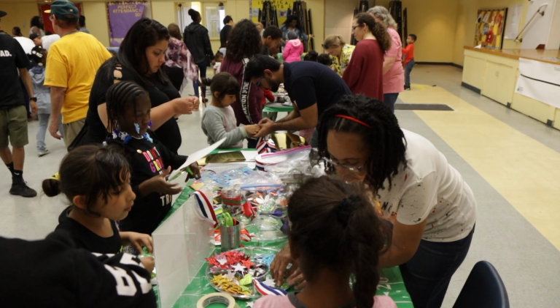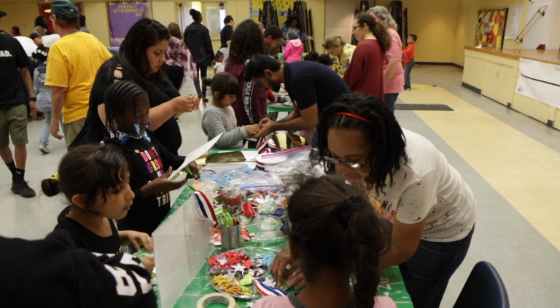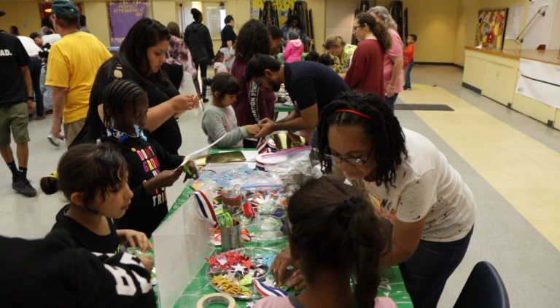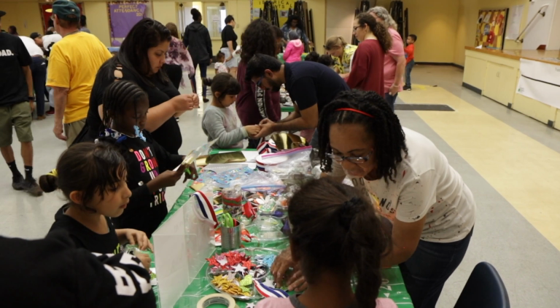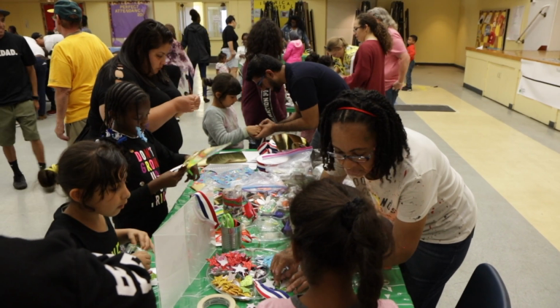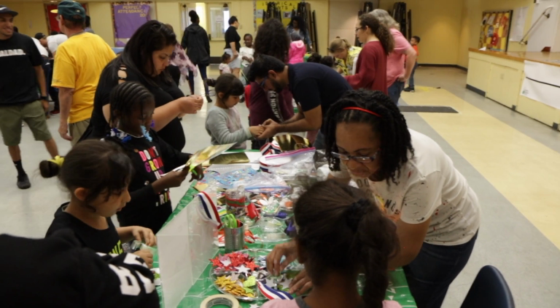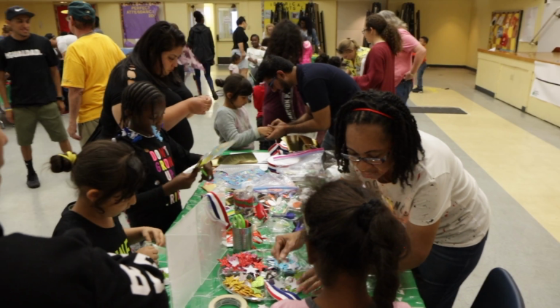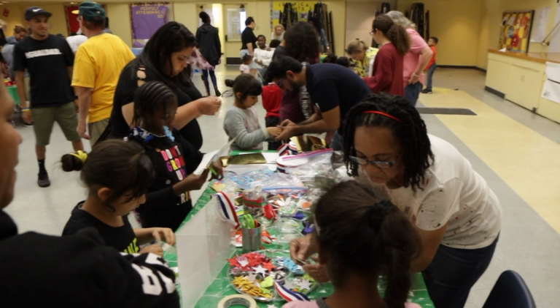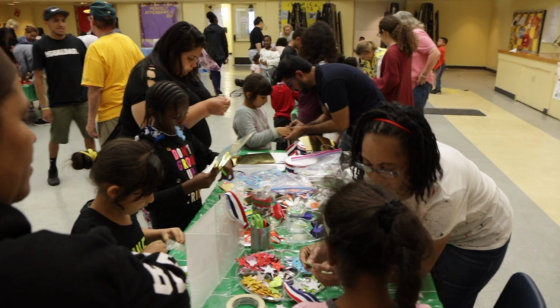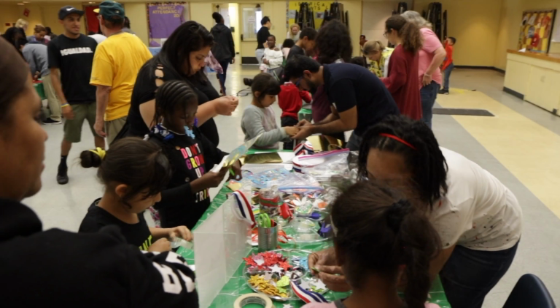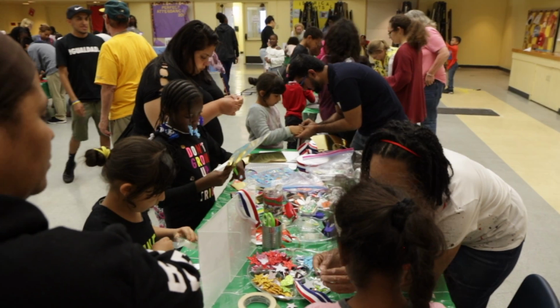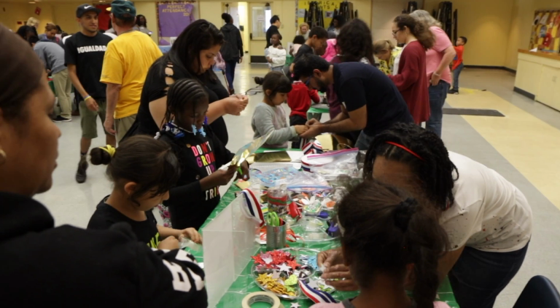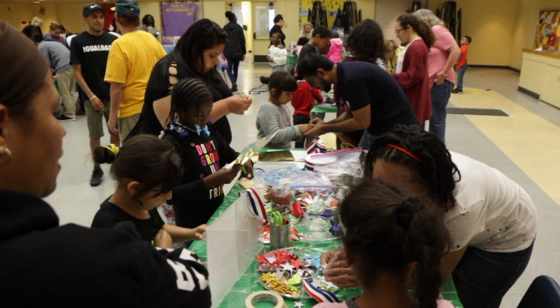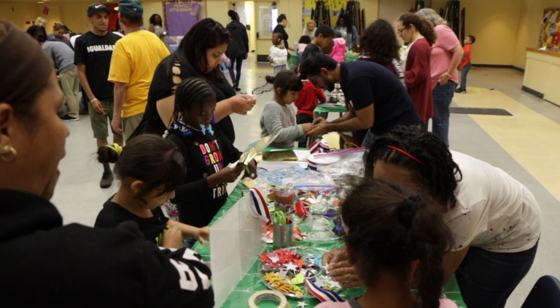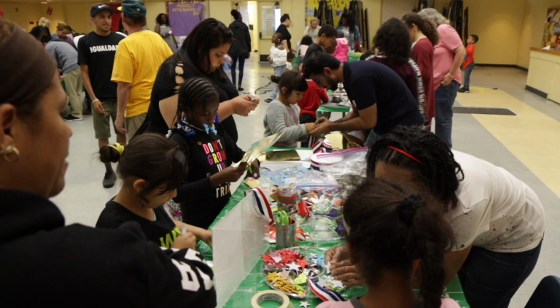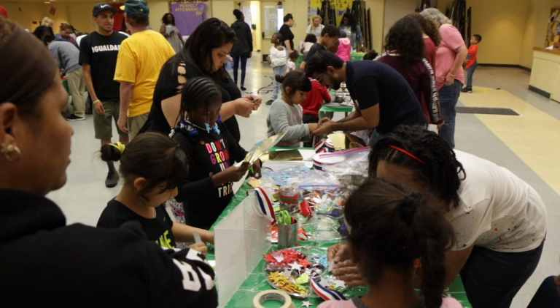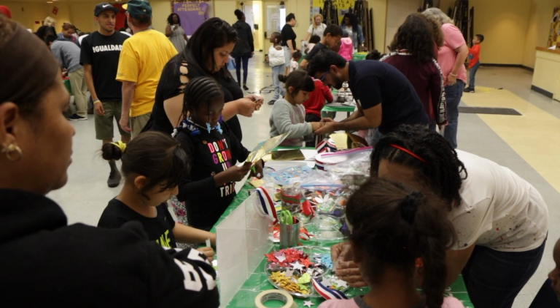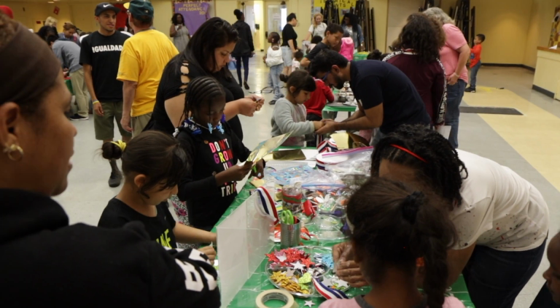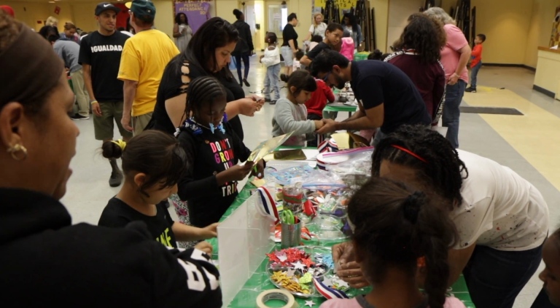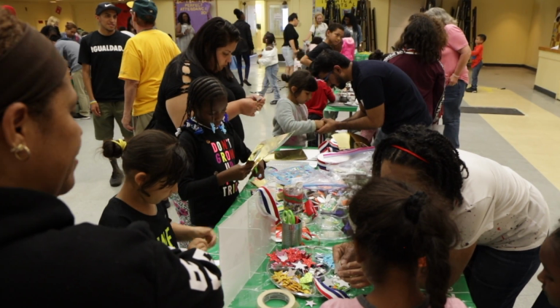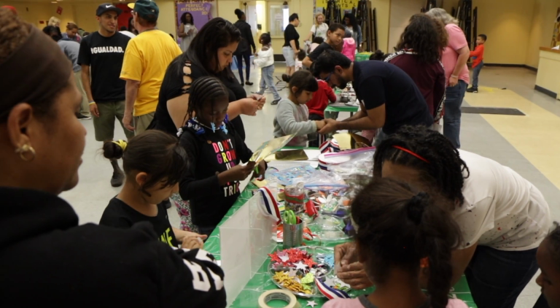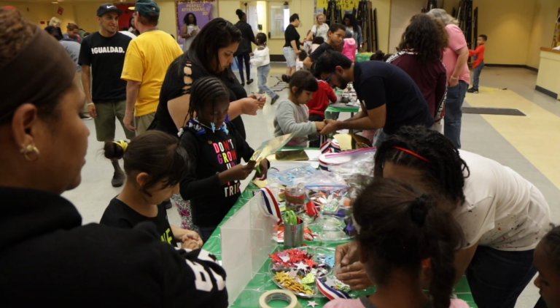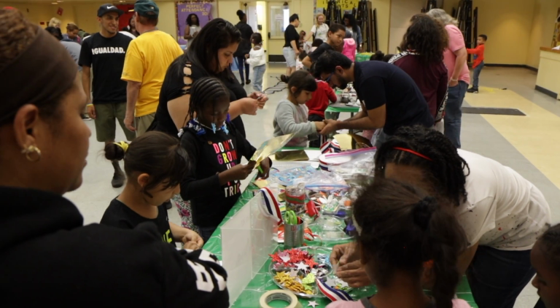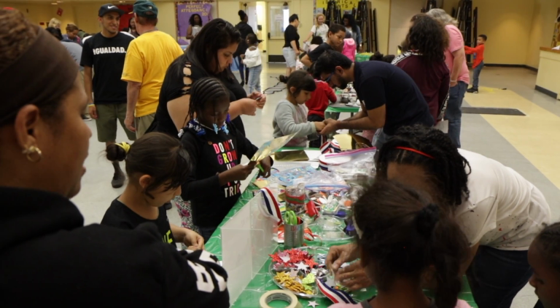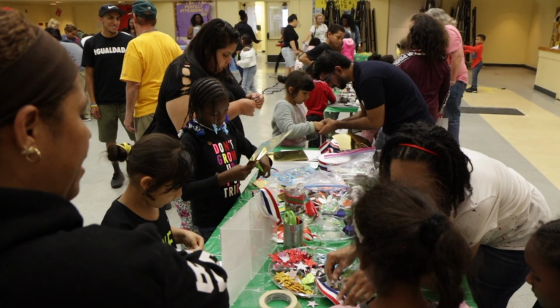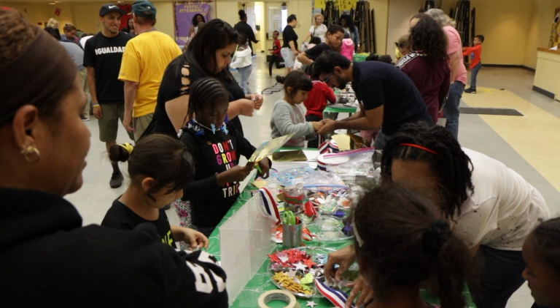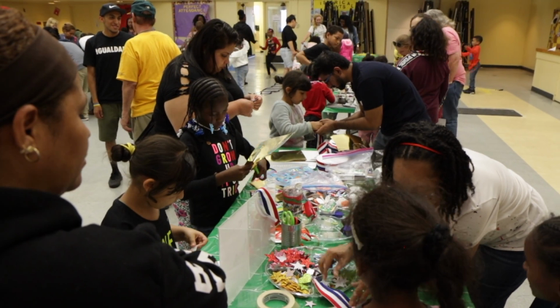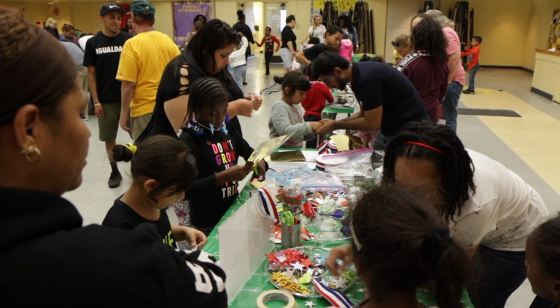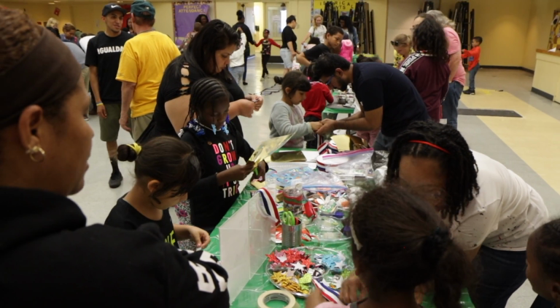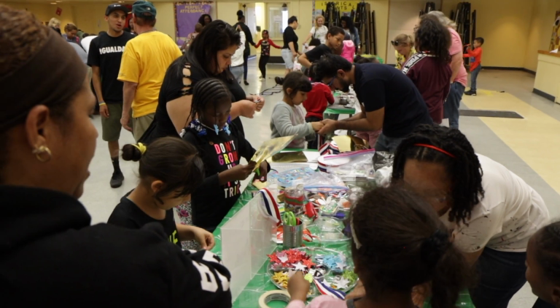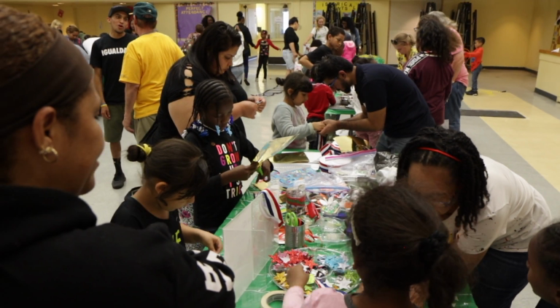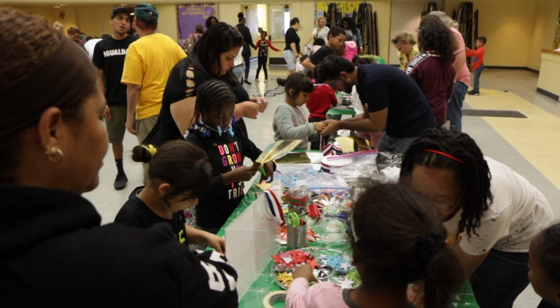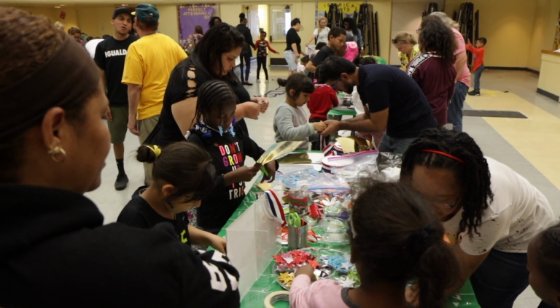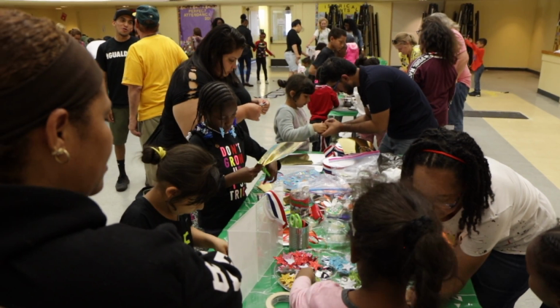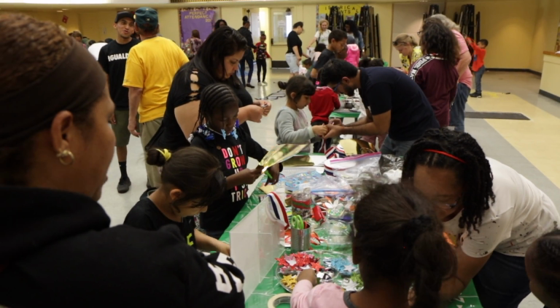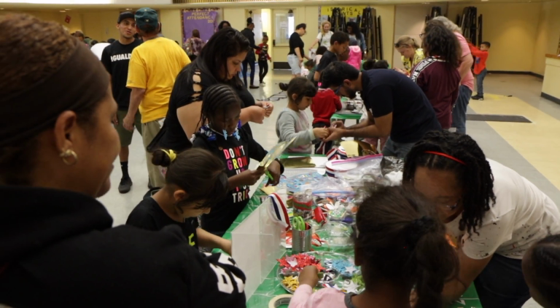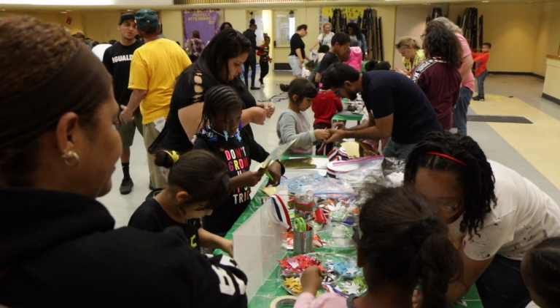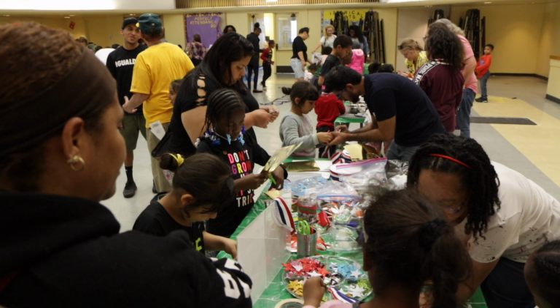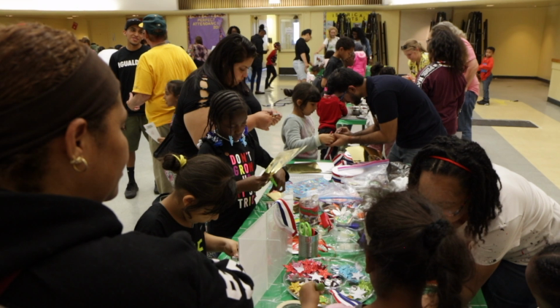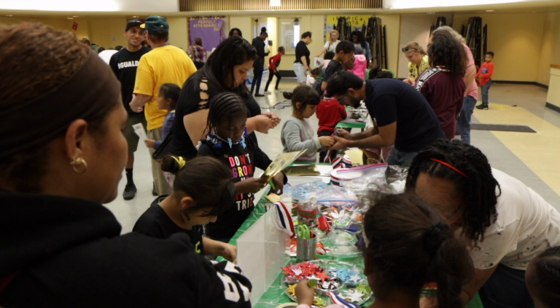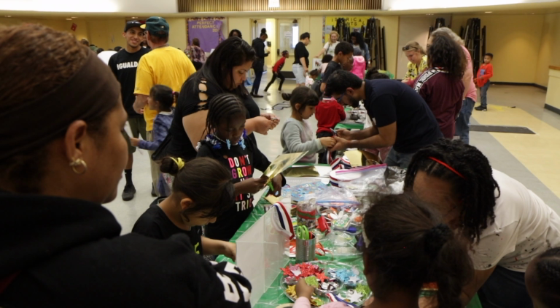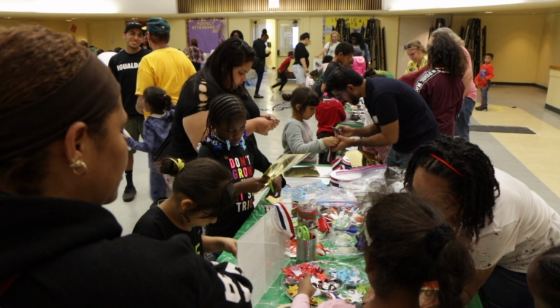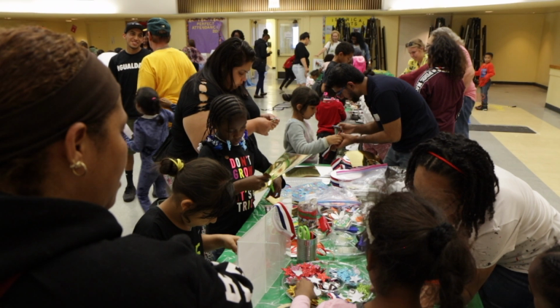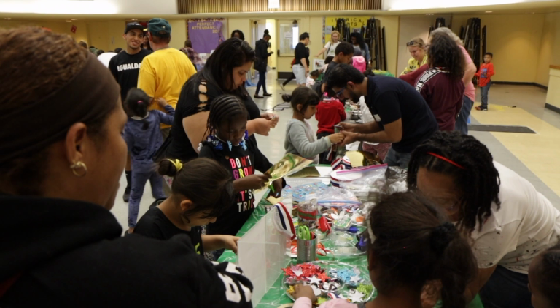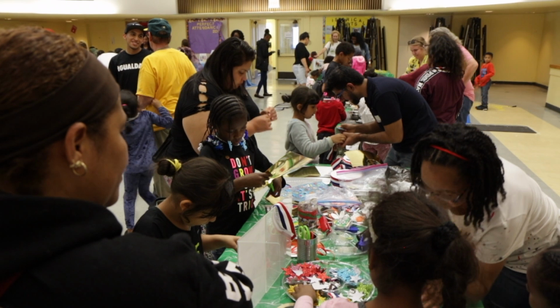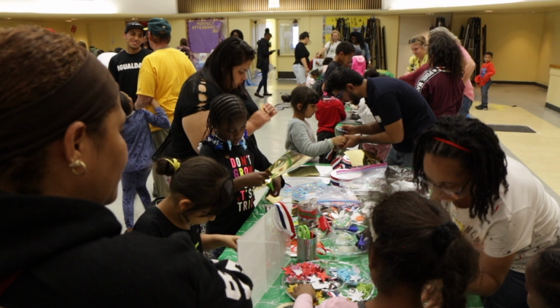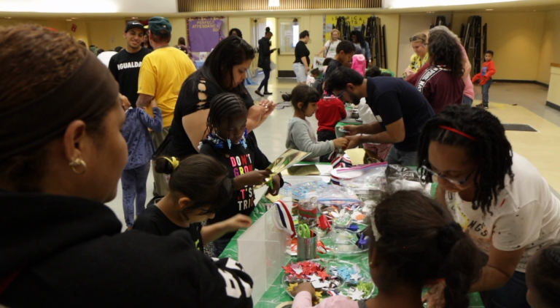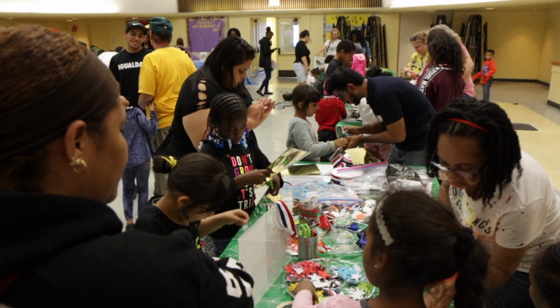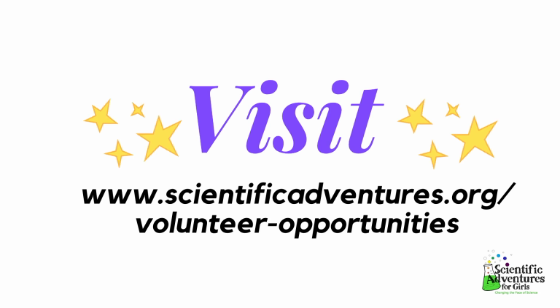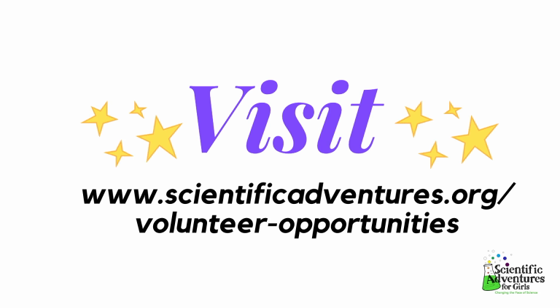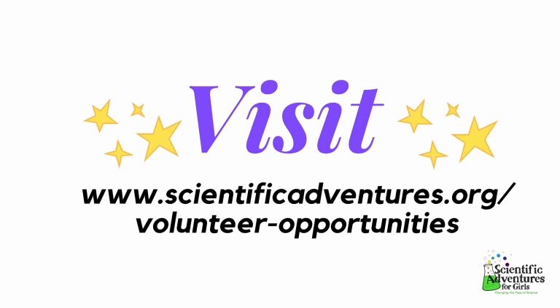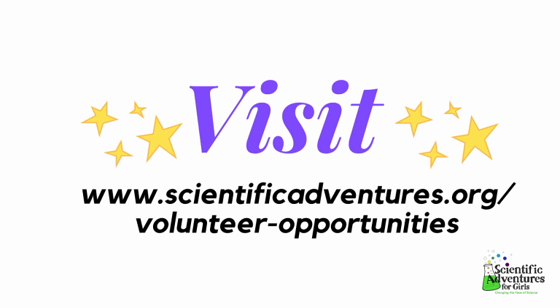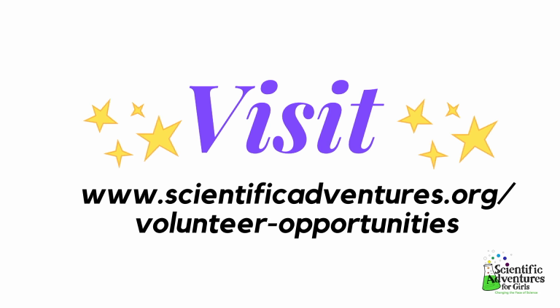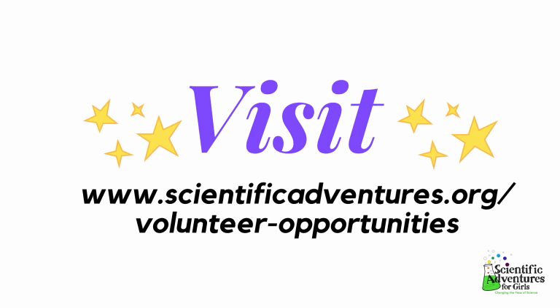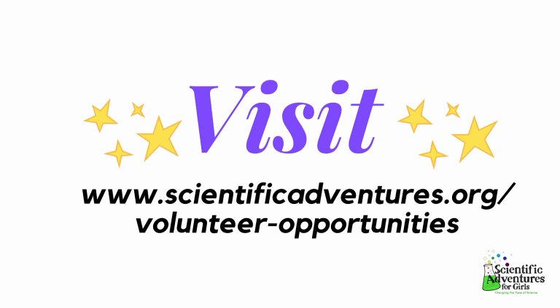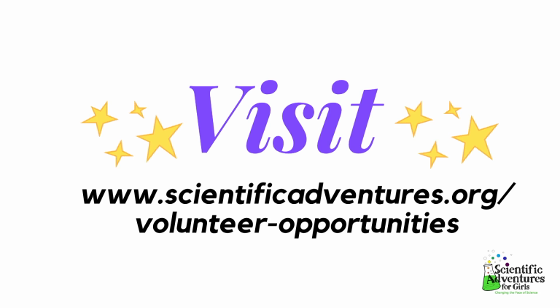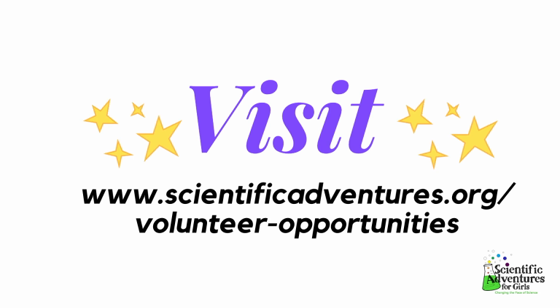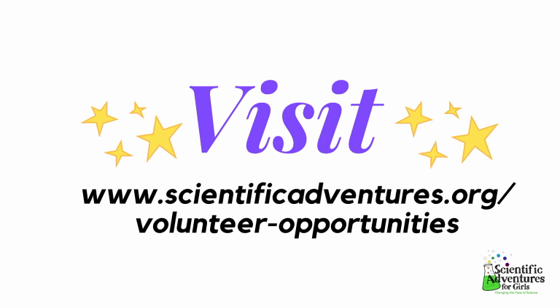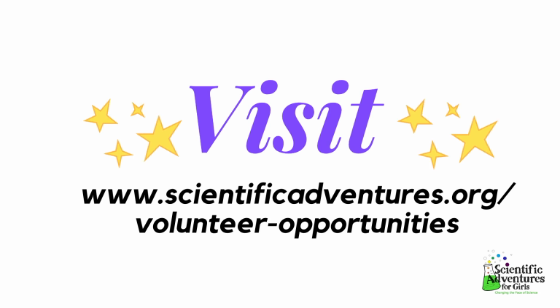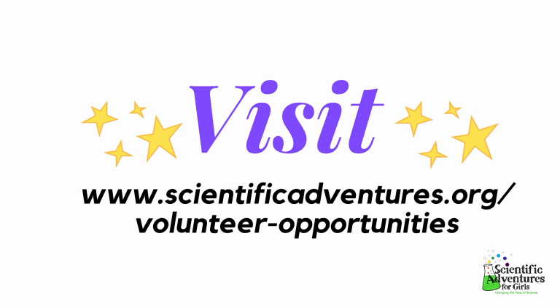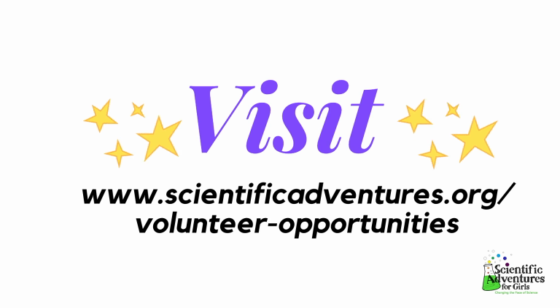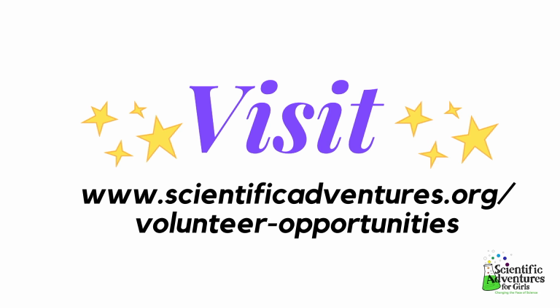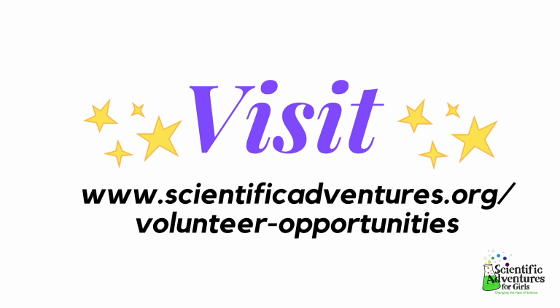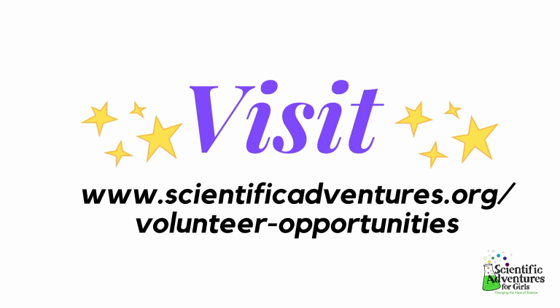Overall, volunteers spend about two and a half hours total to help with a Family STEAM Night. Join us for the next FSN — contact us for more information.